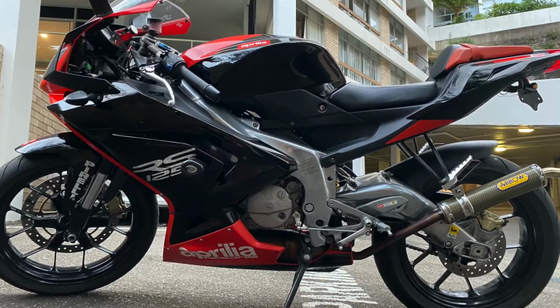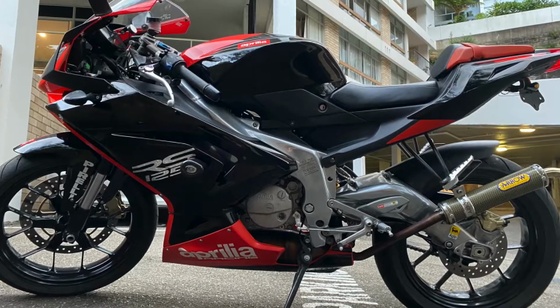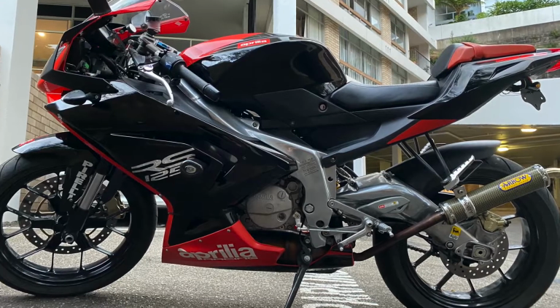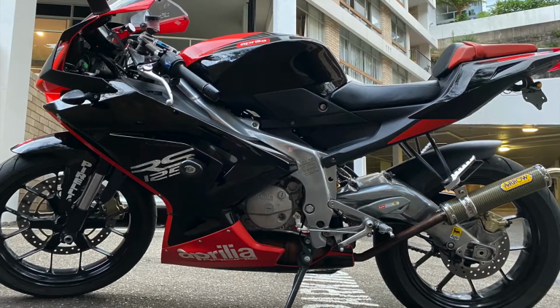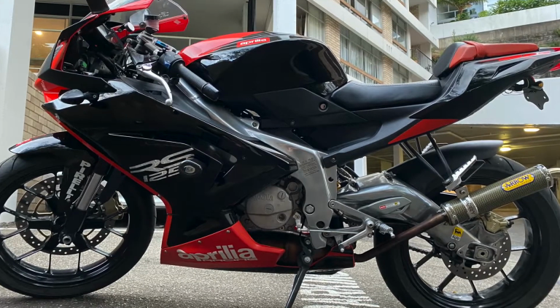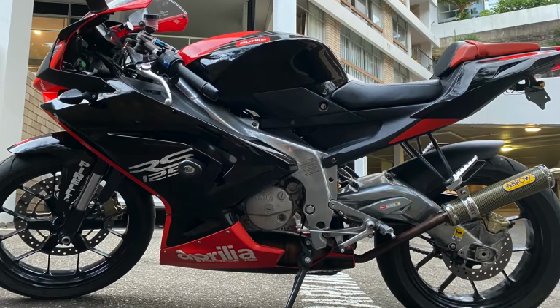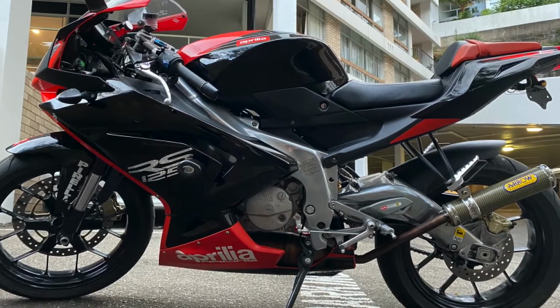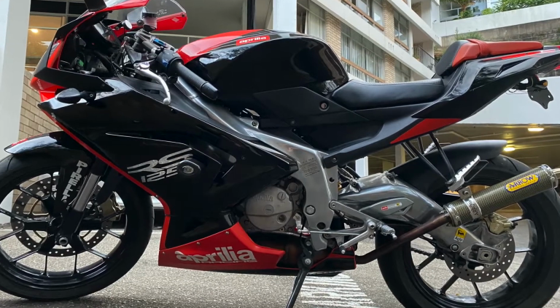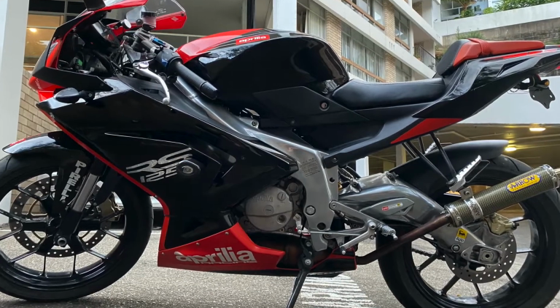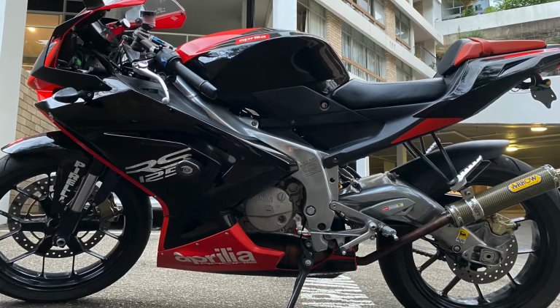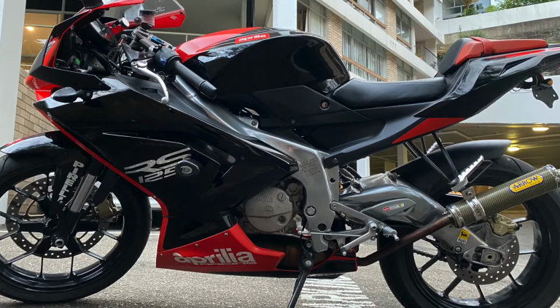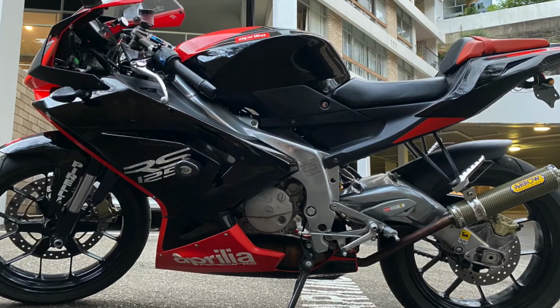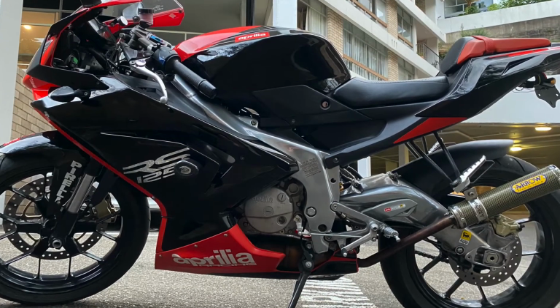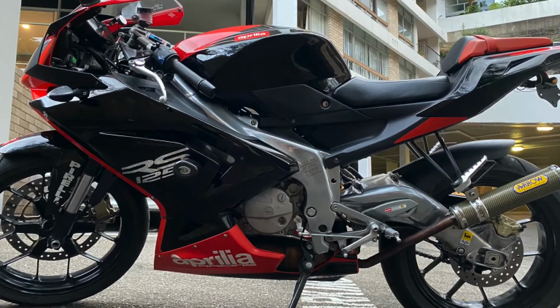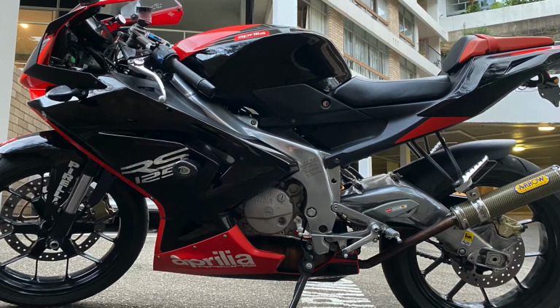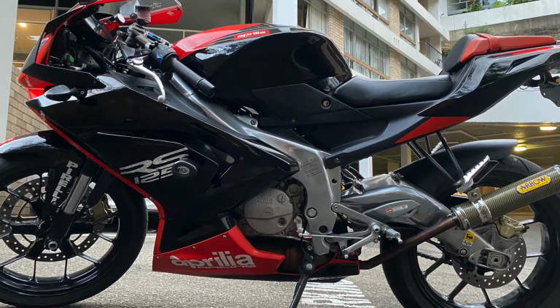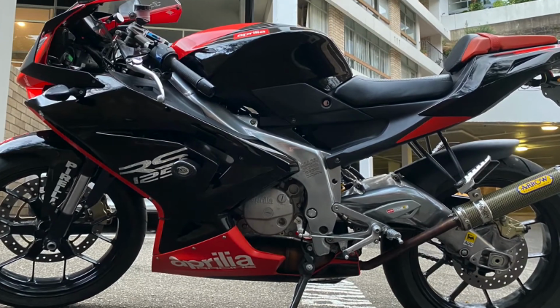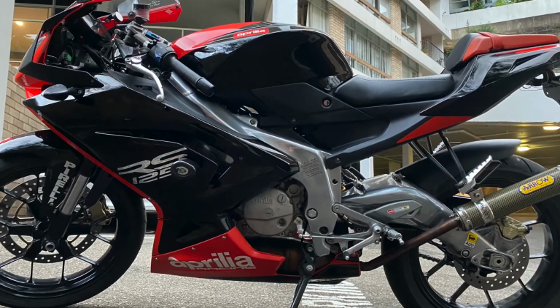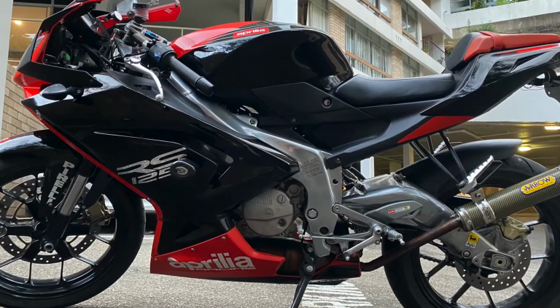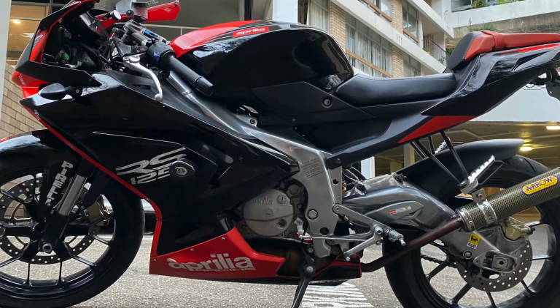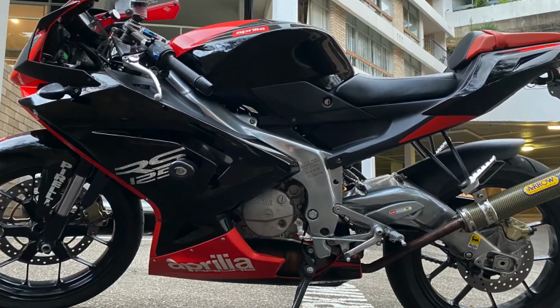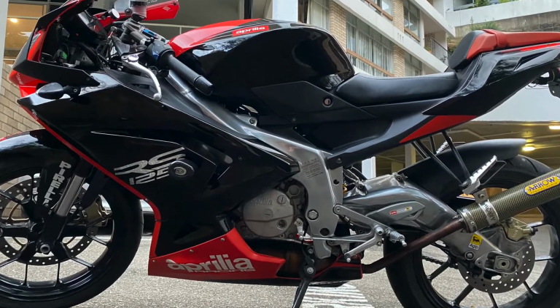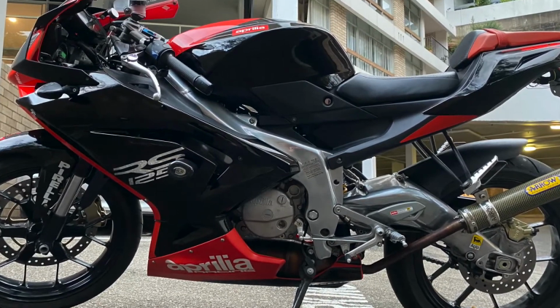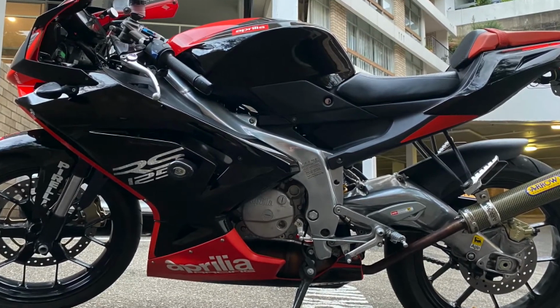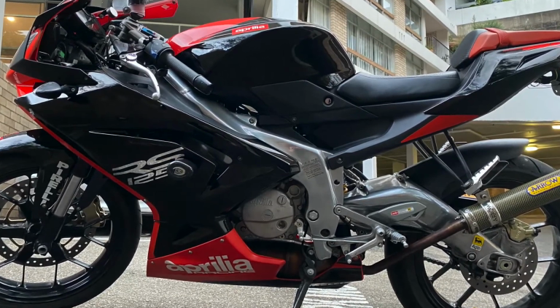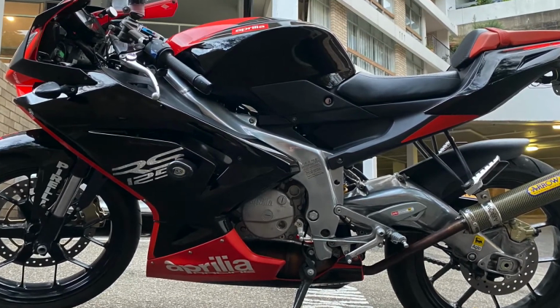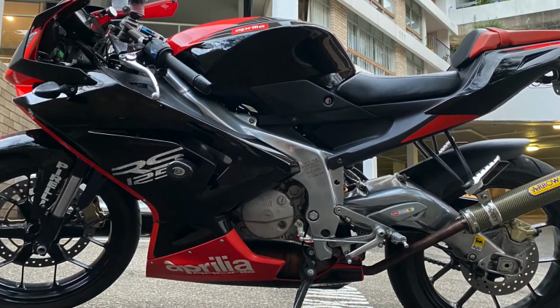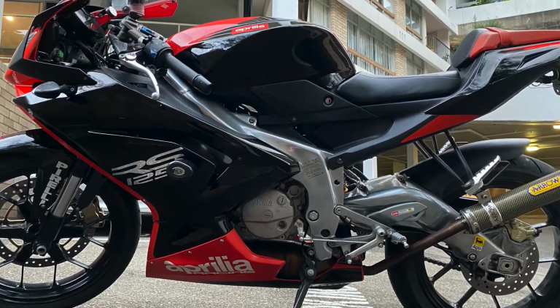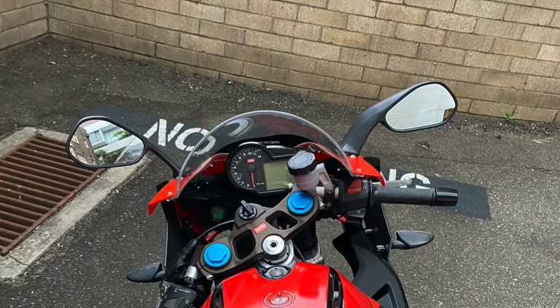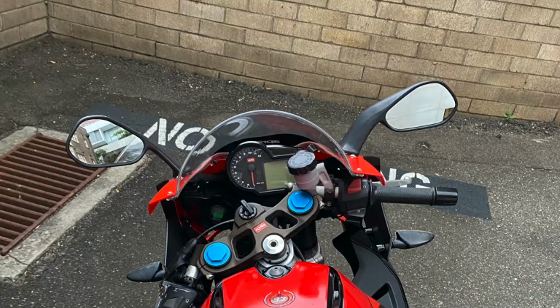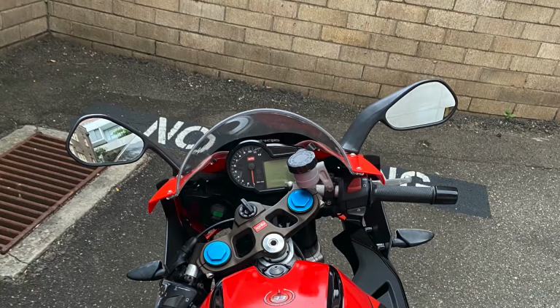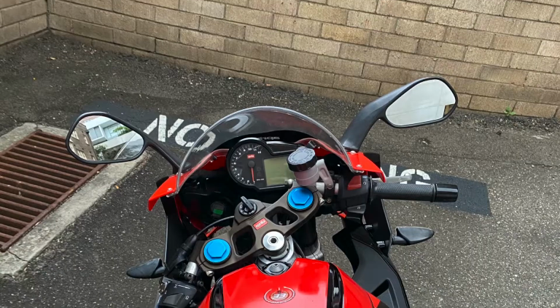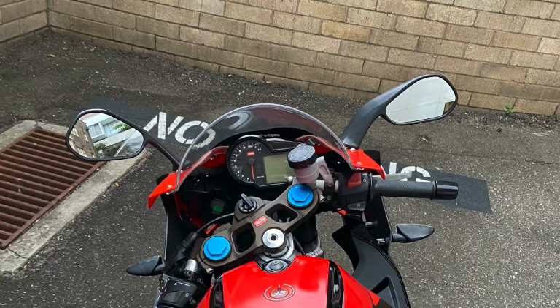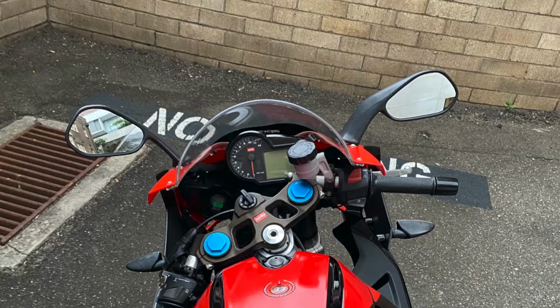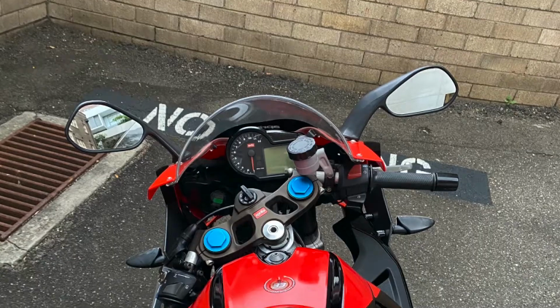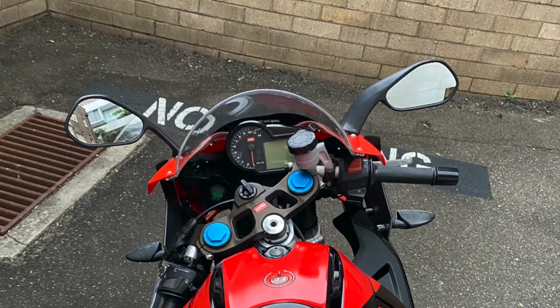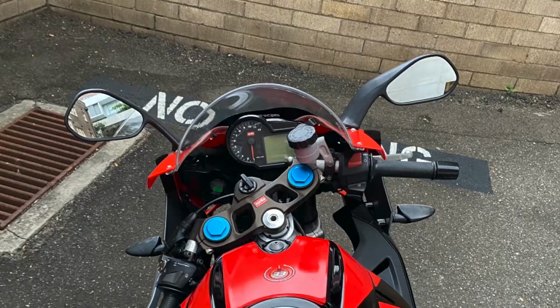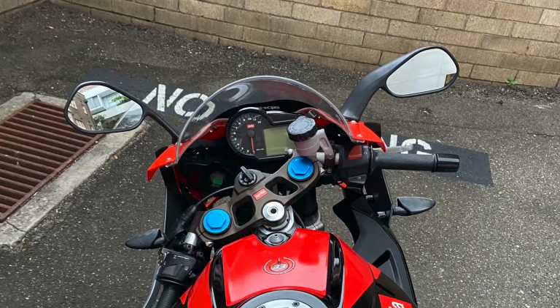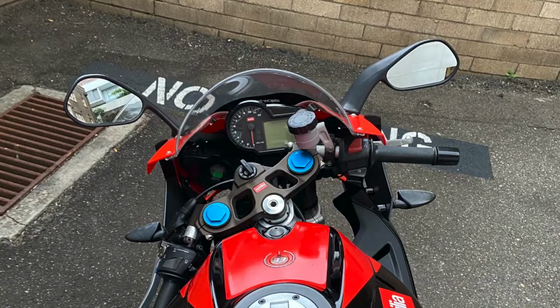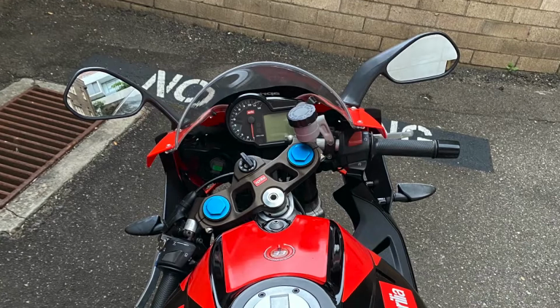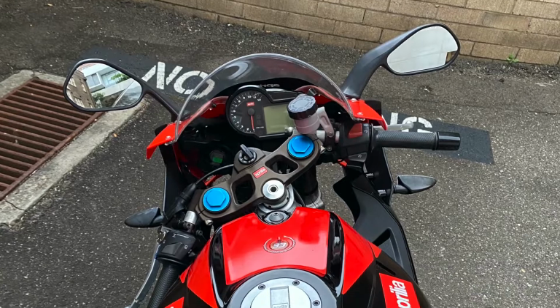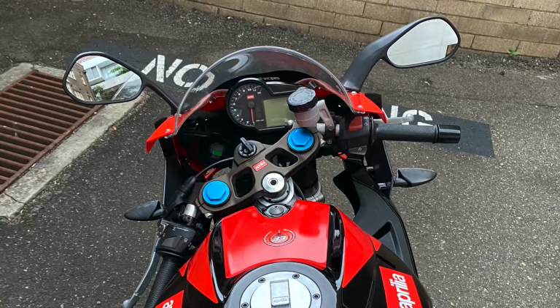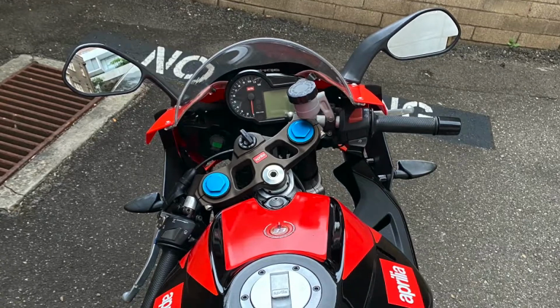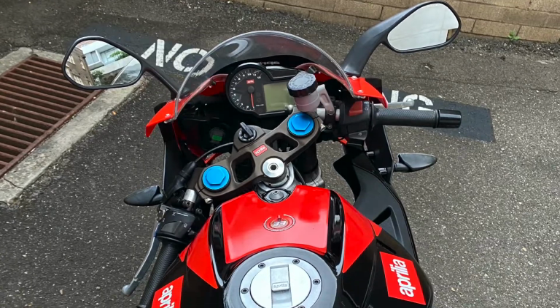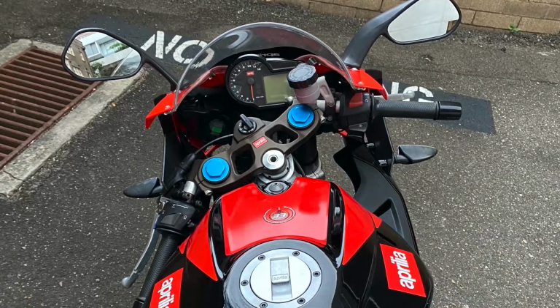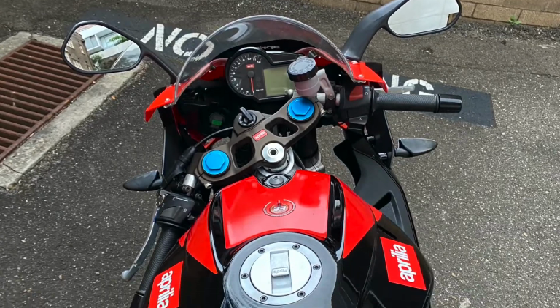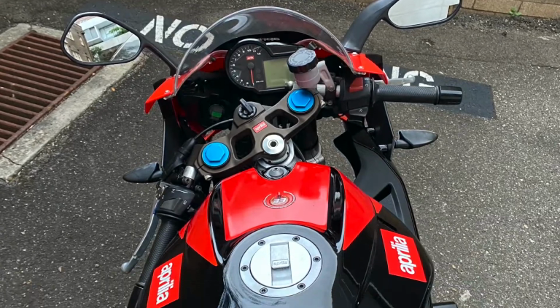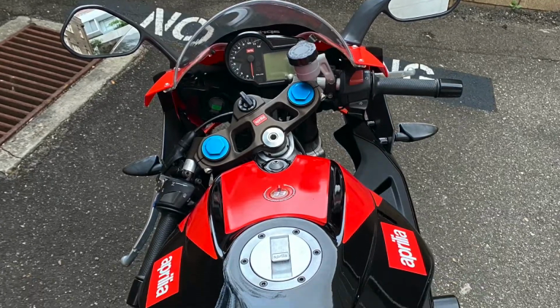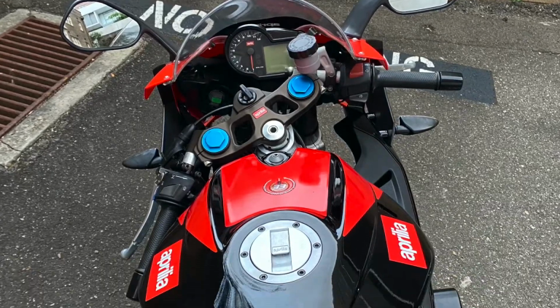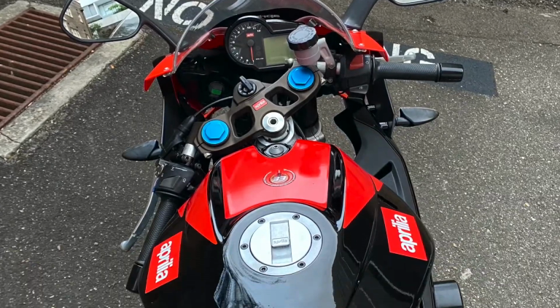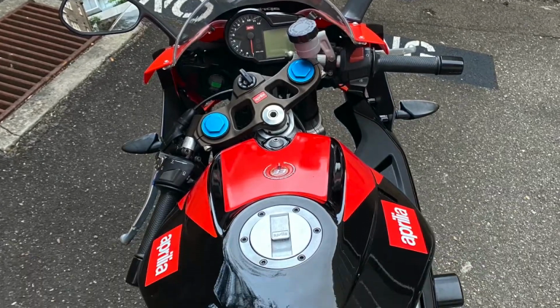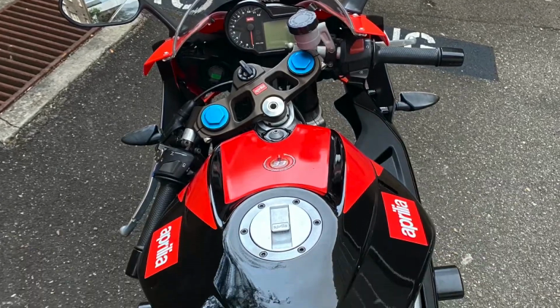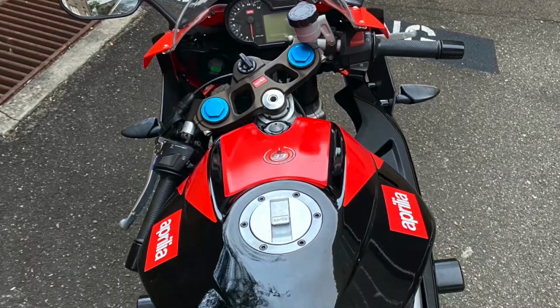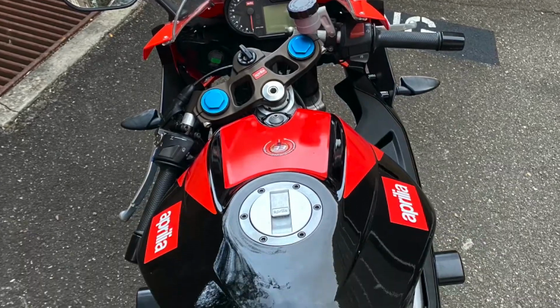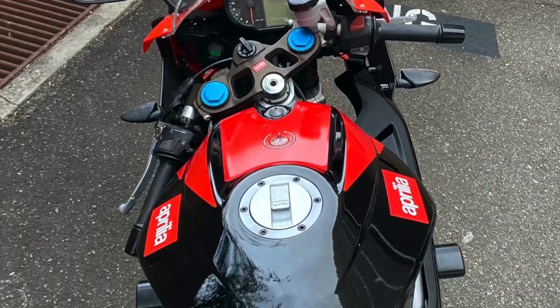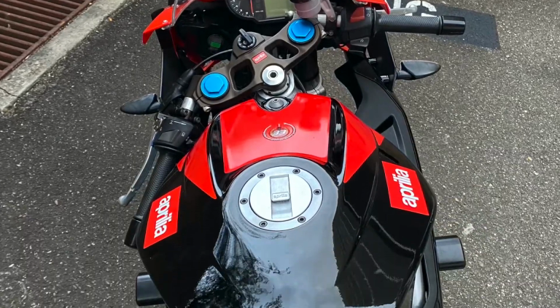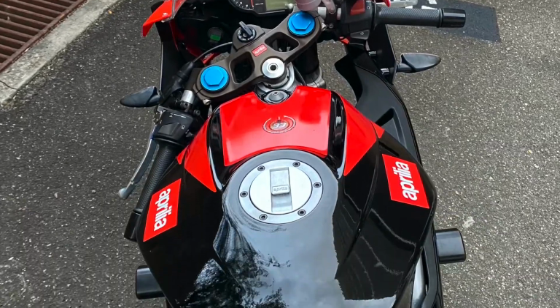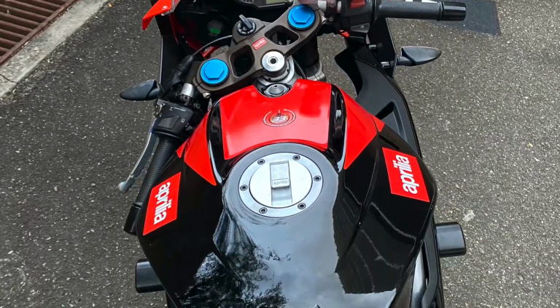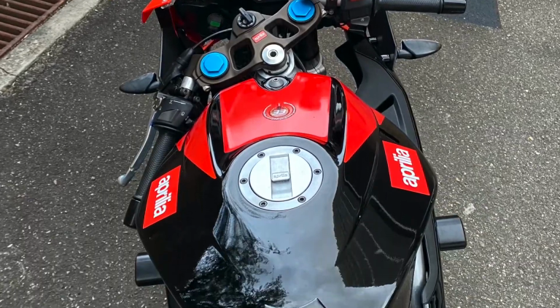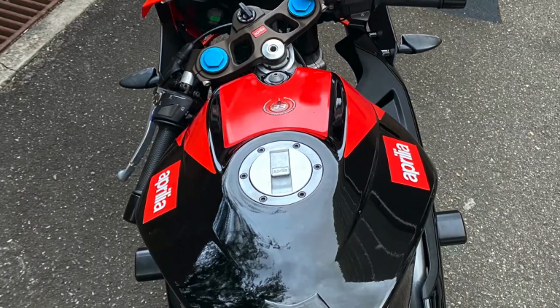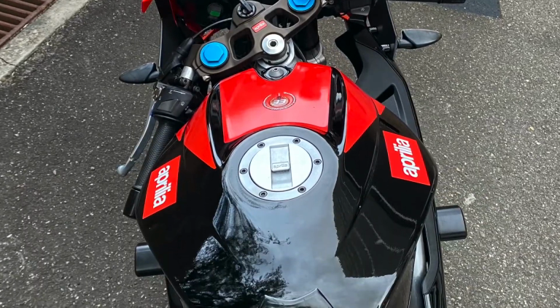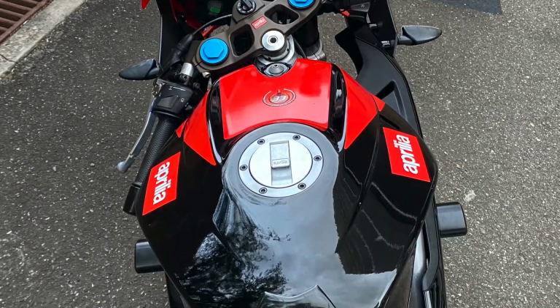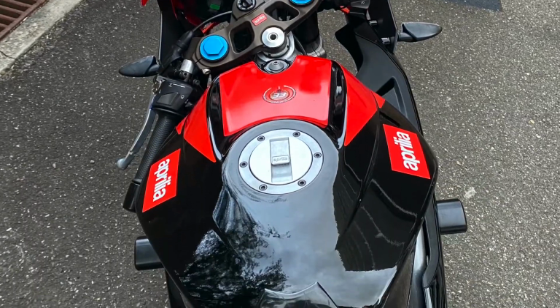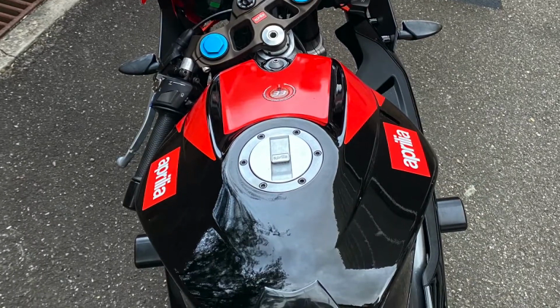Thanks for joining me. In this video I'll be showing you how to do a compression test on a two-stroke bike.